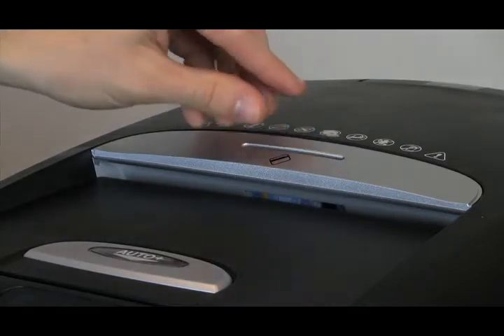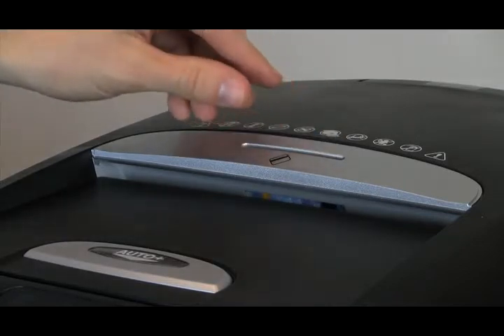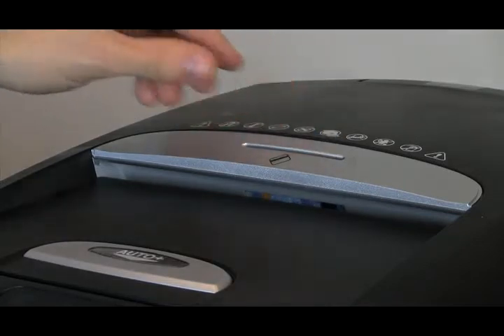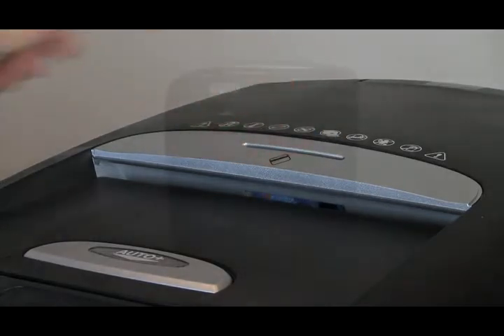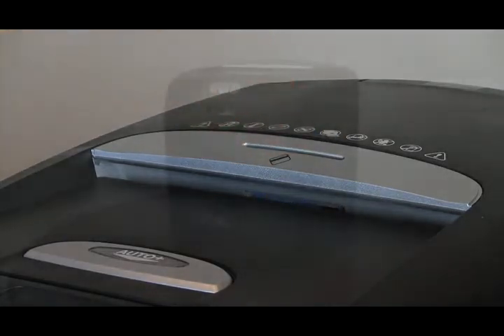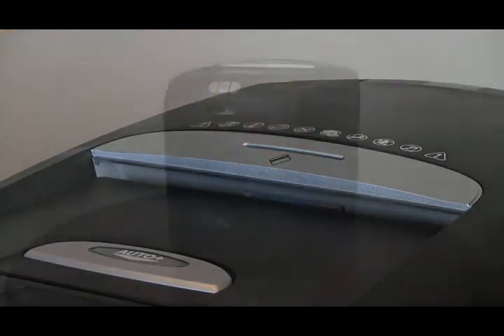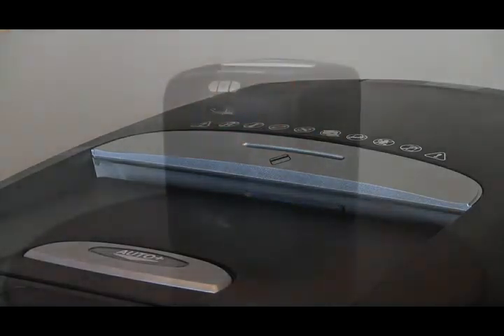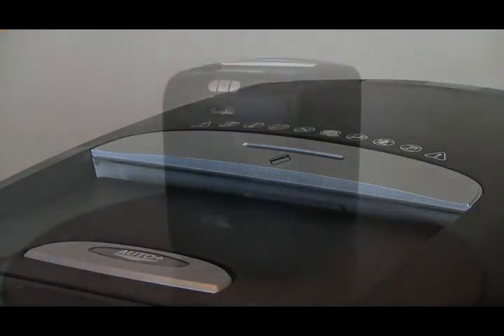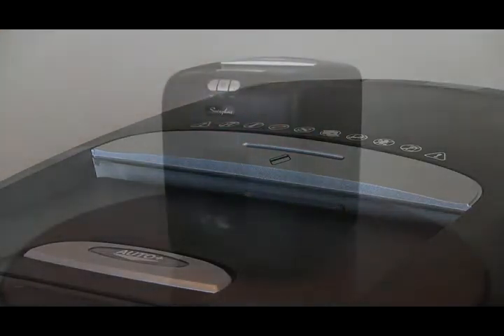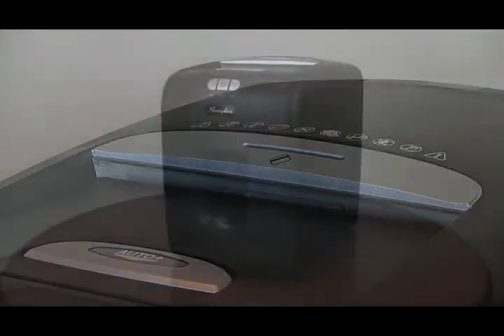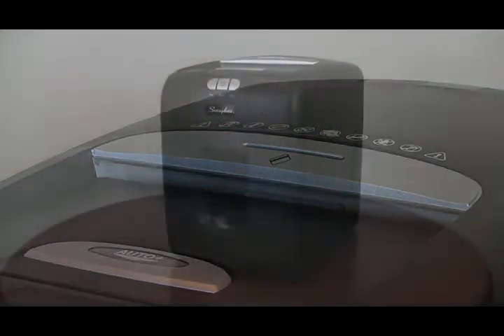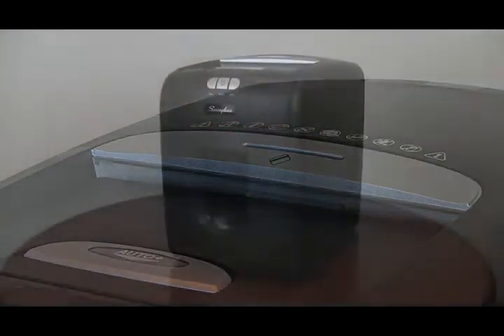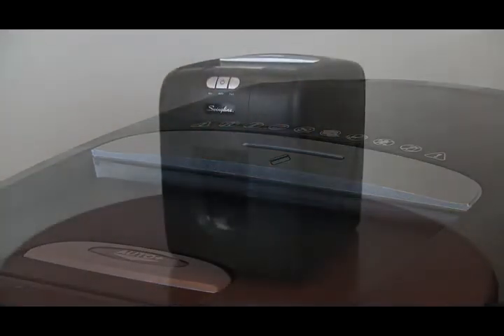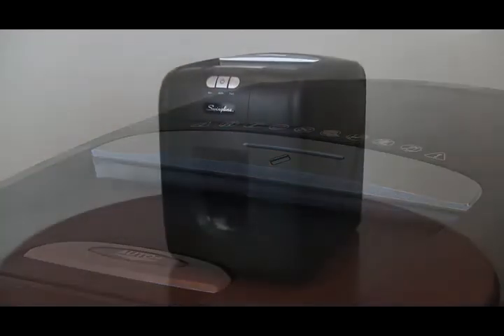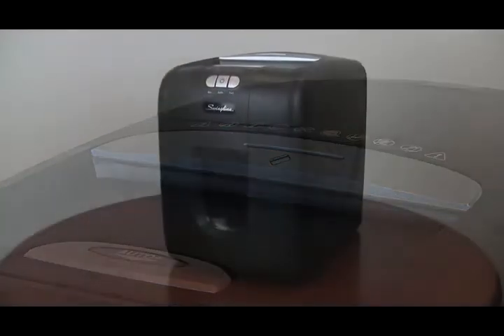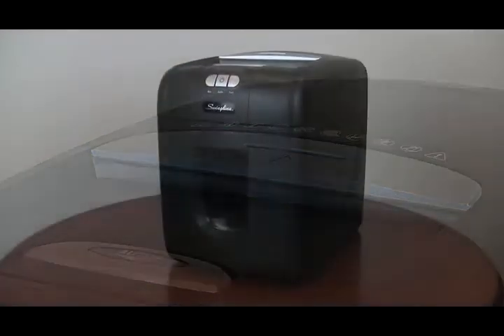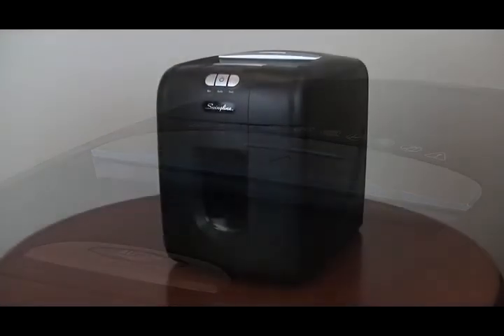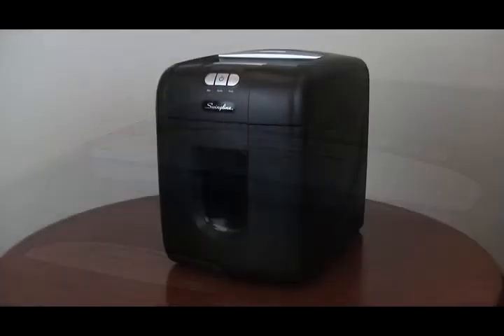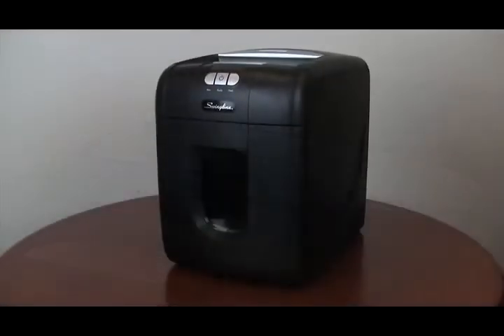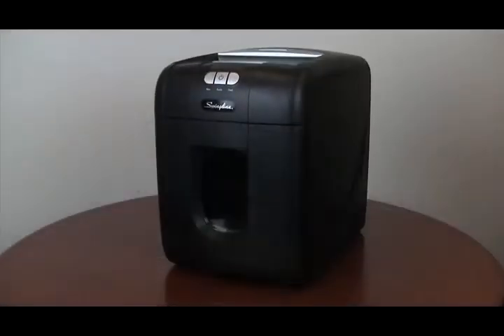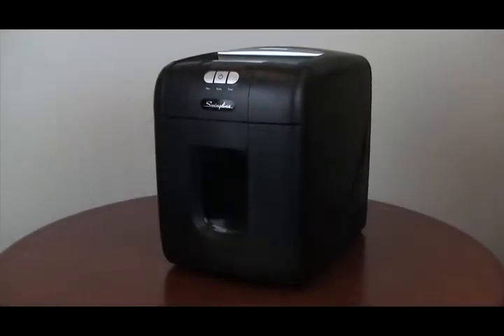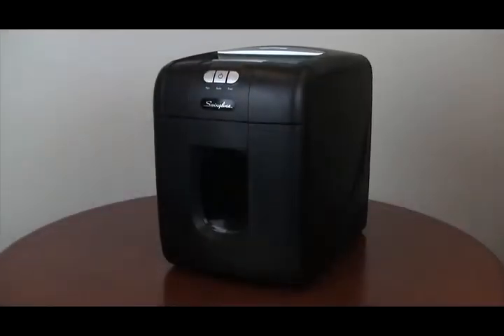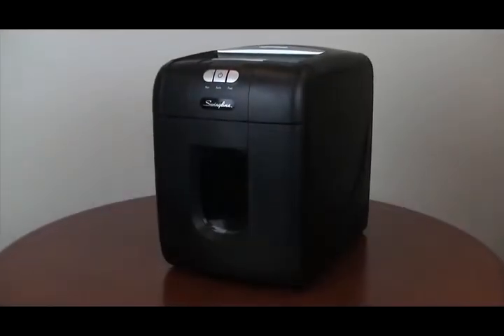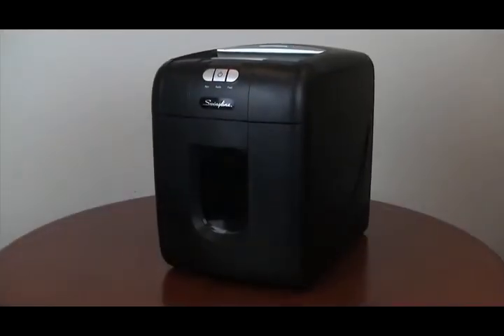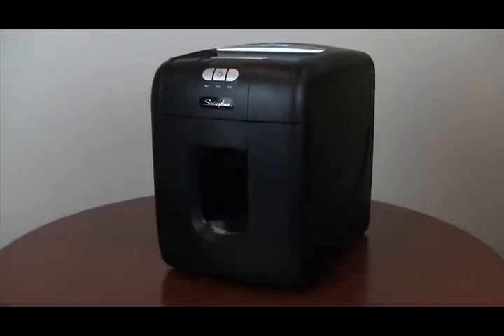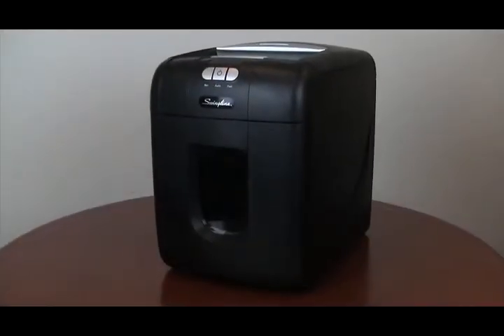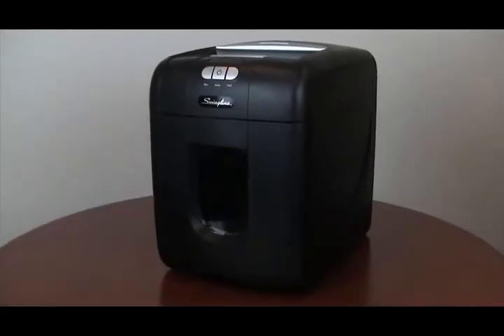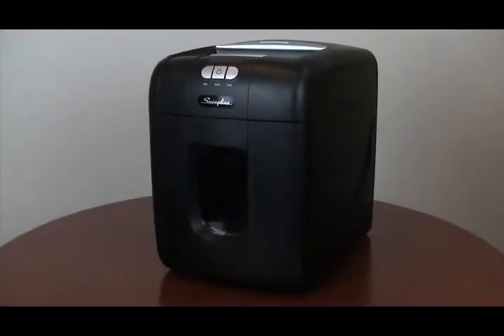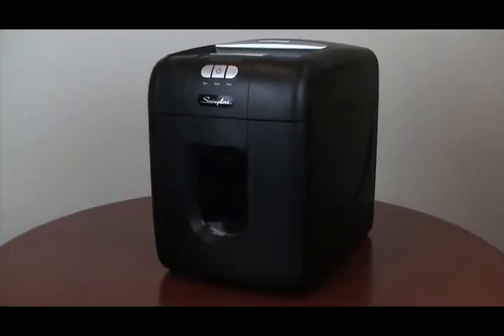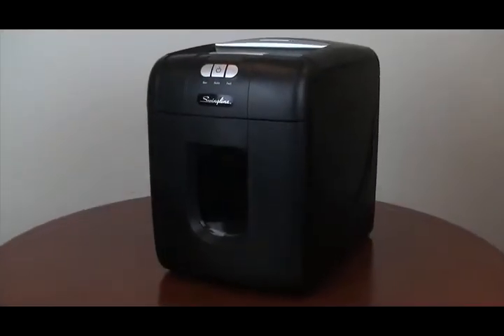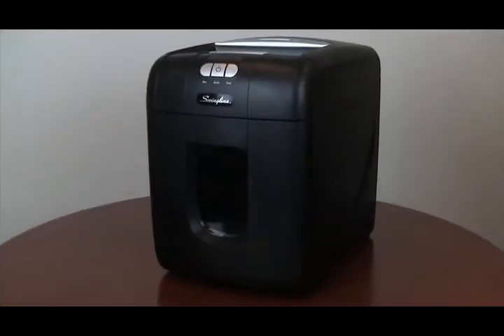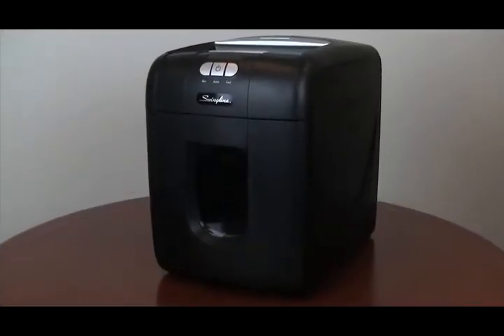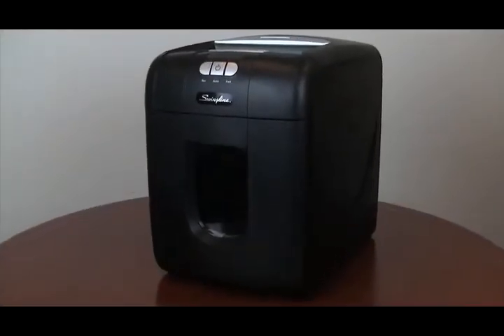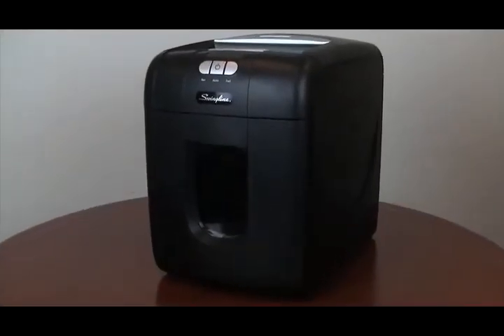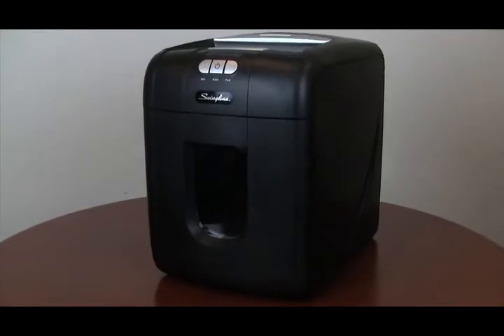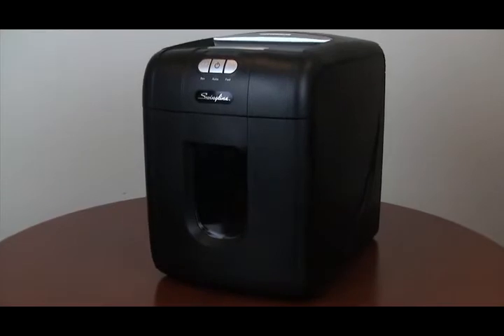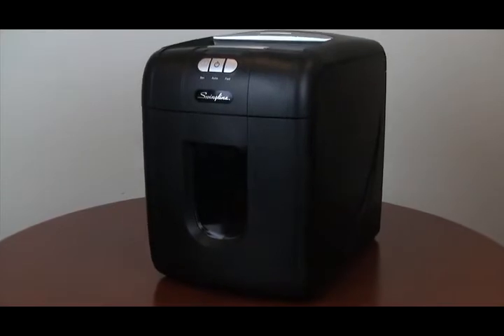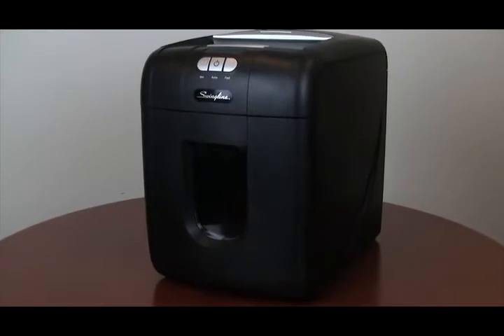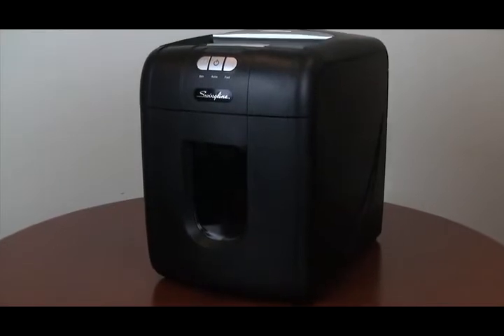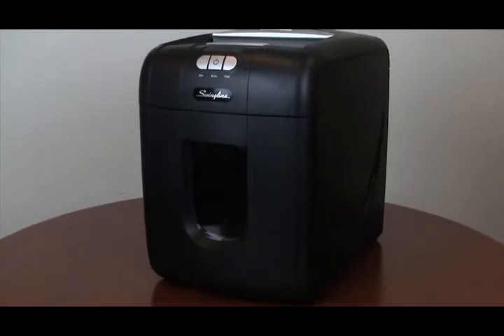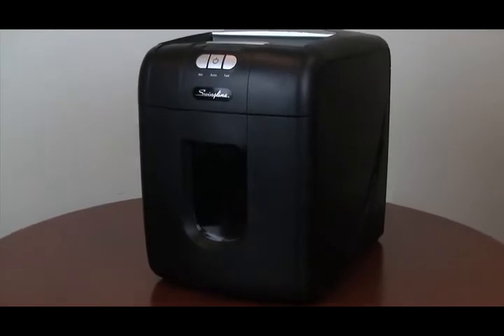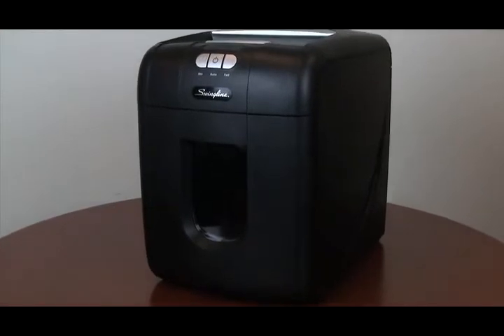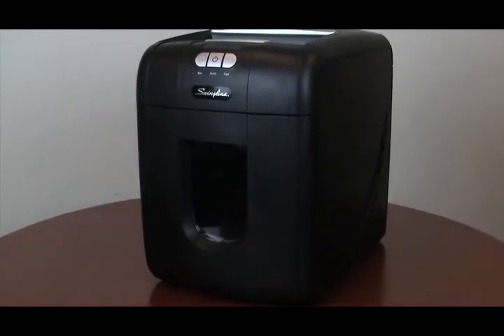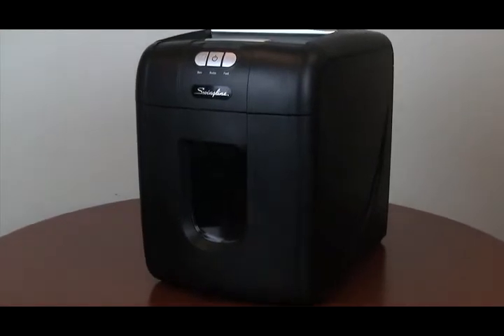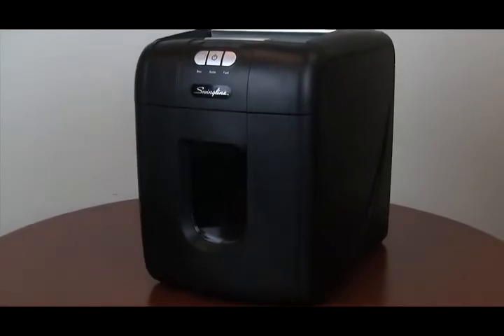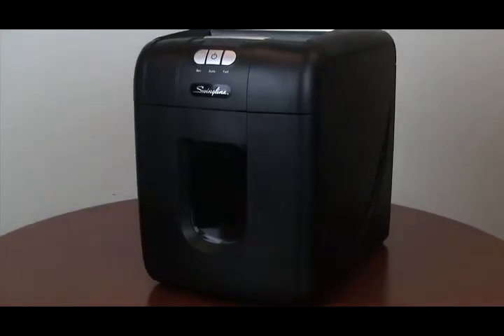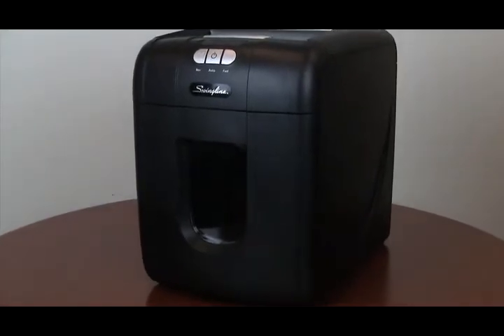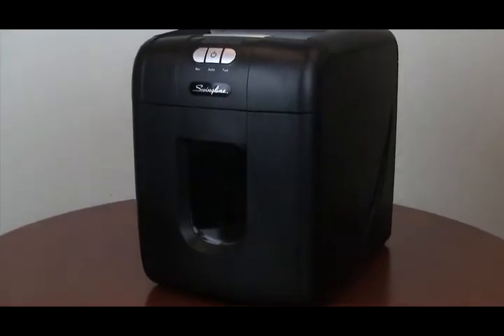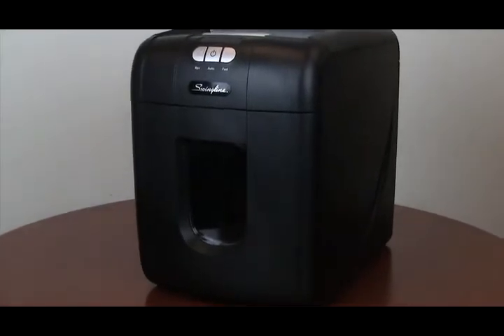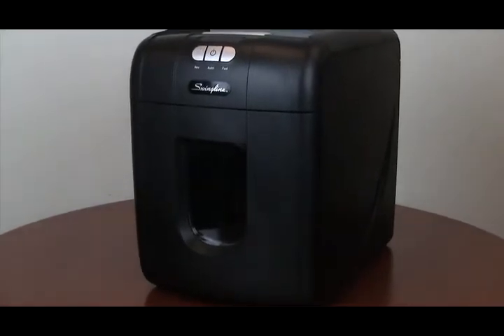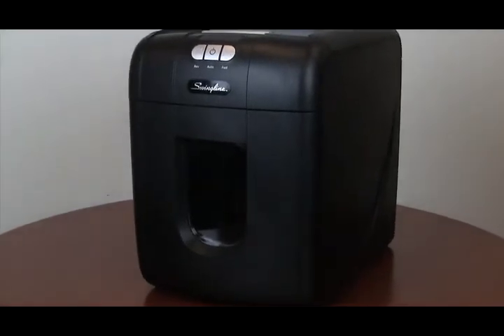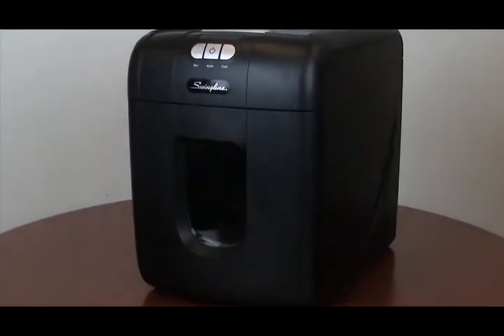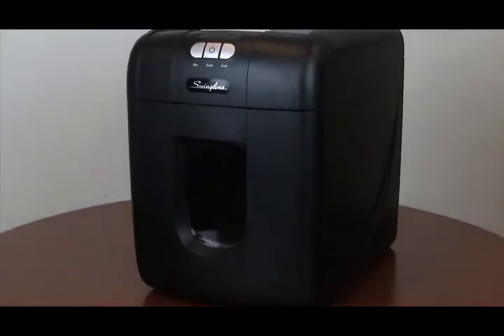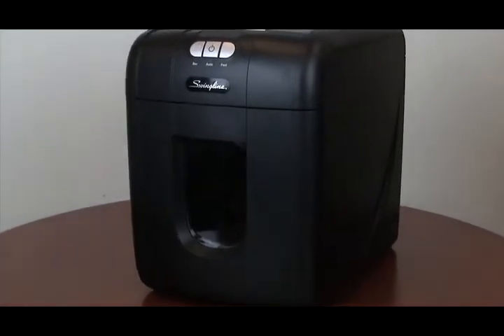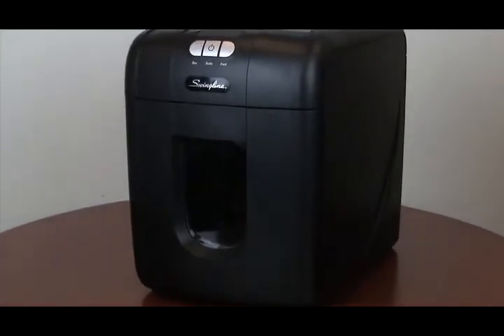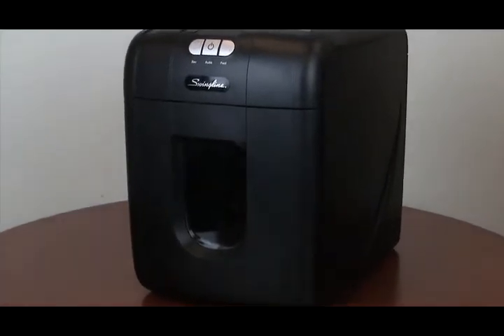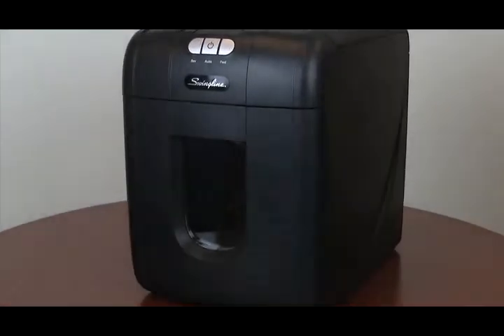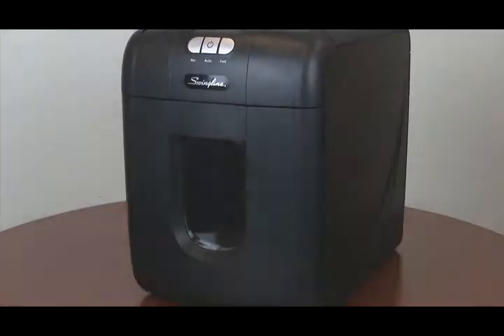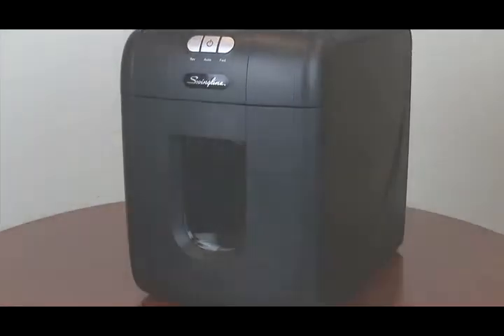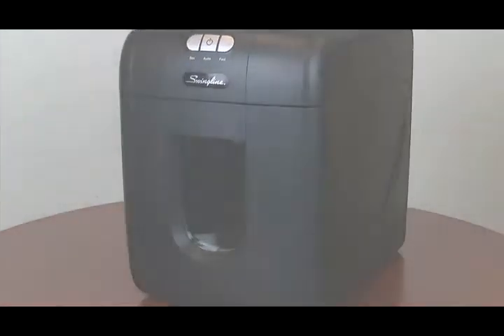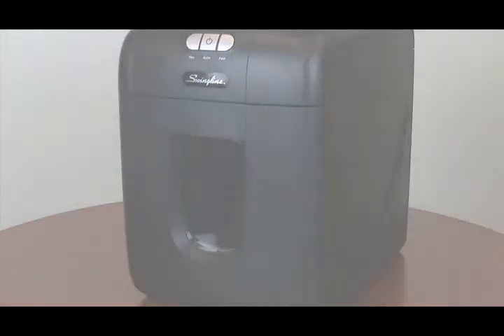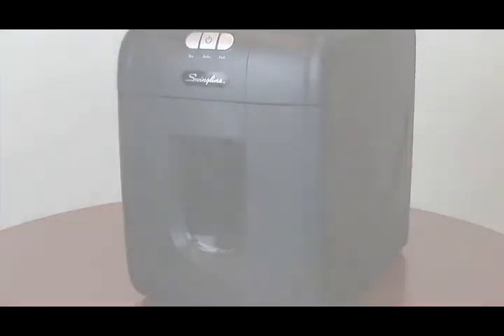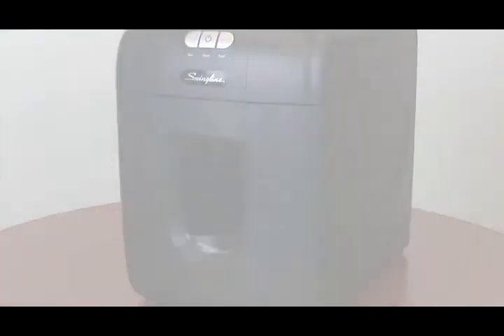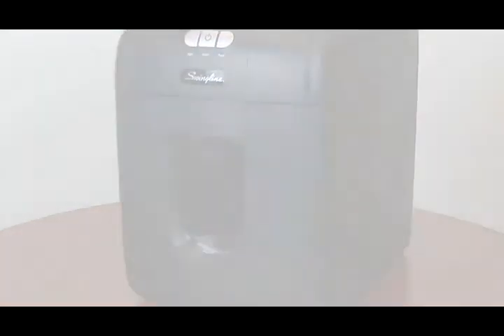The new Stack and Shred automatic shredder from Swingline.